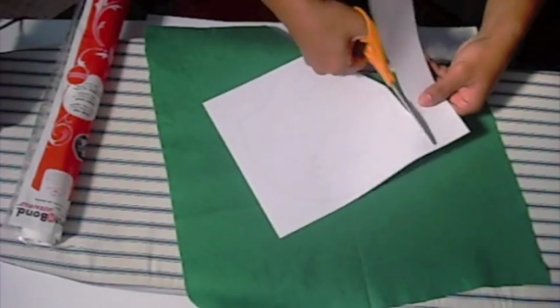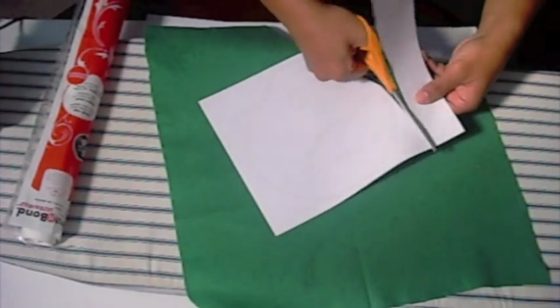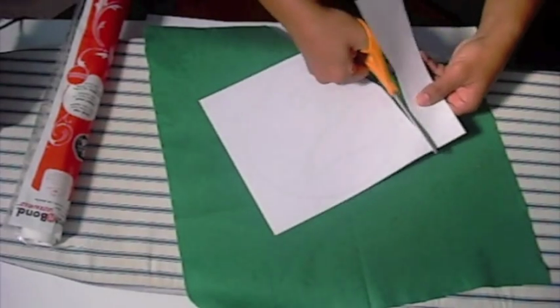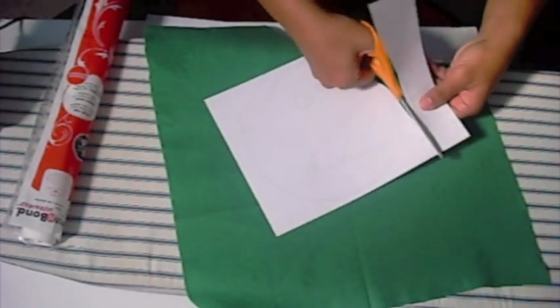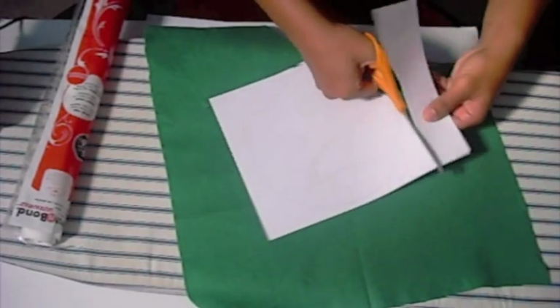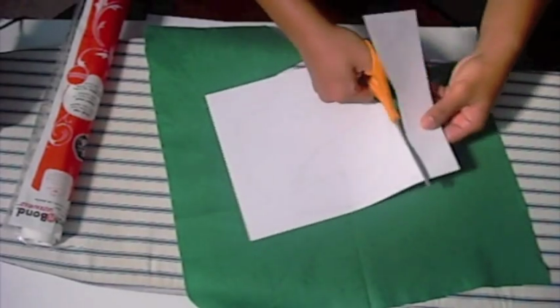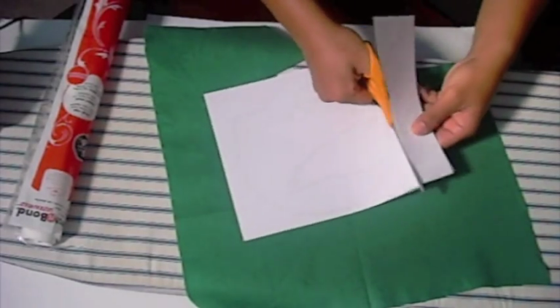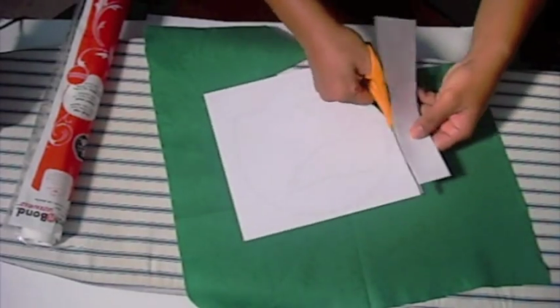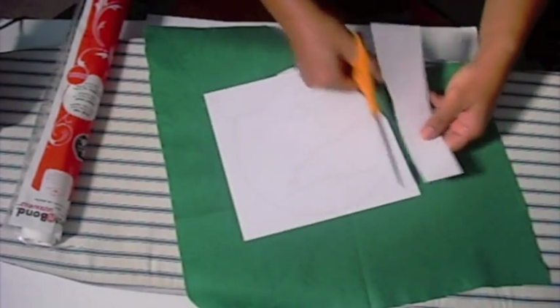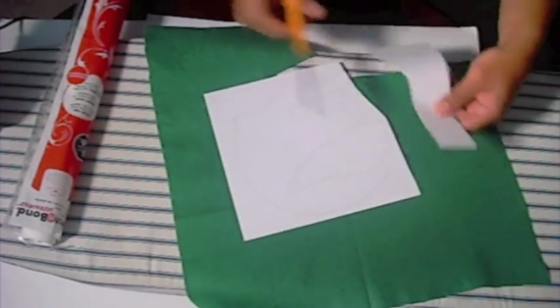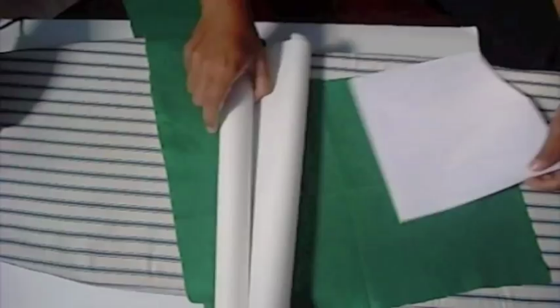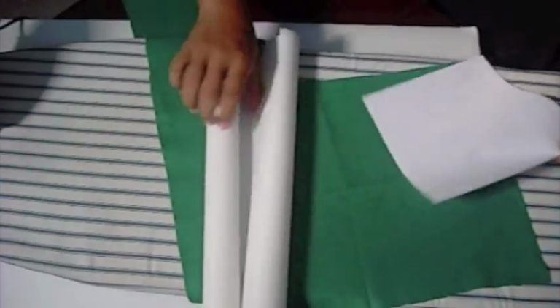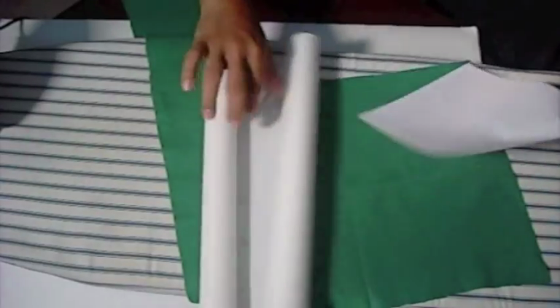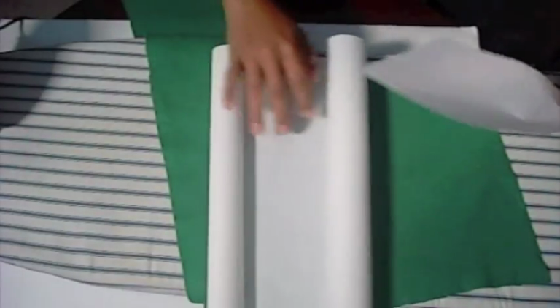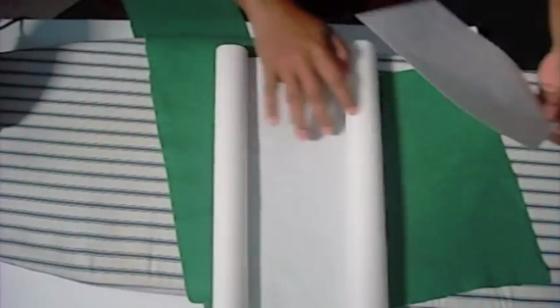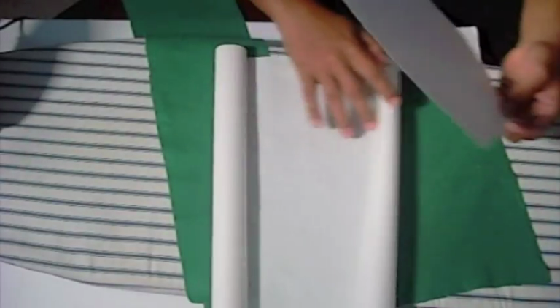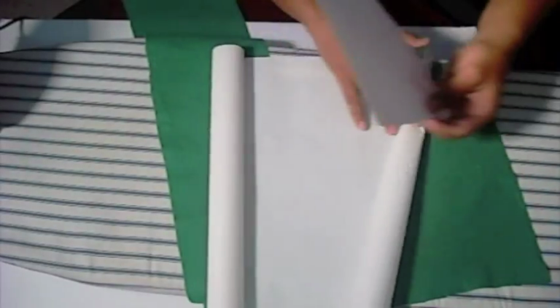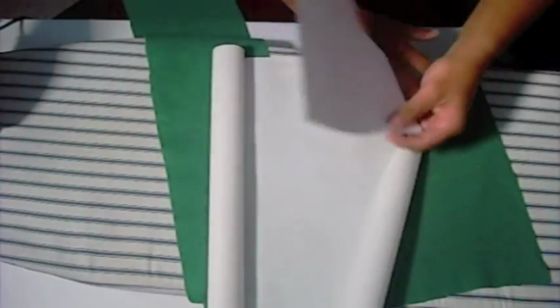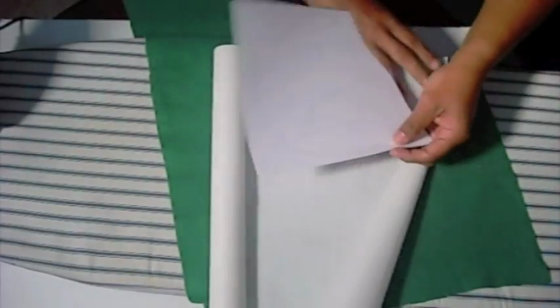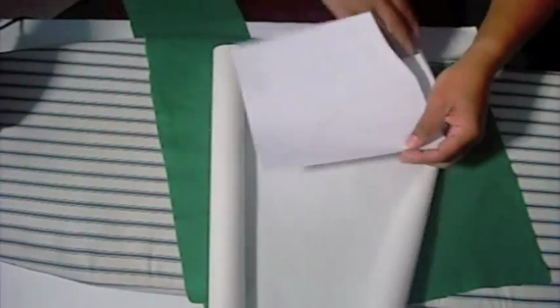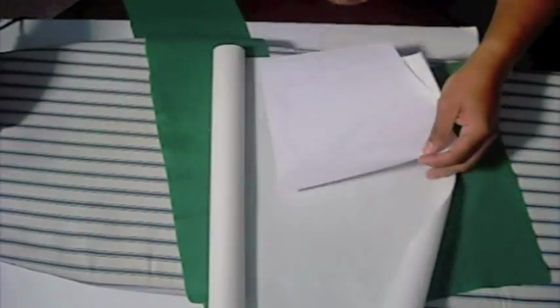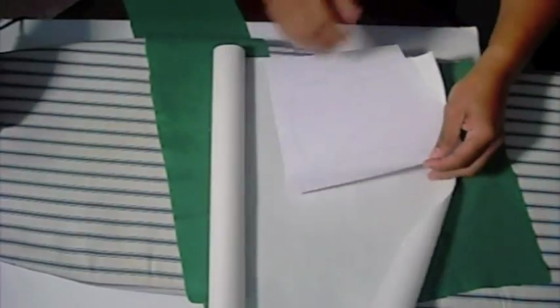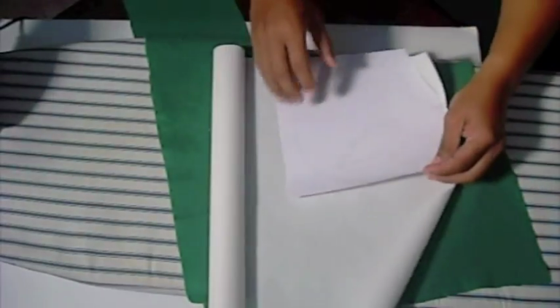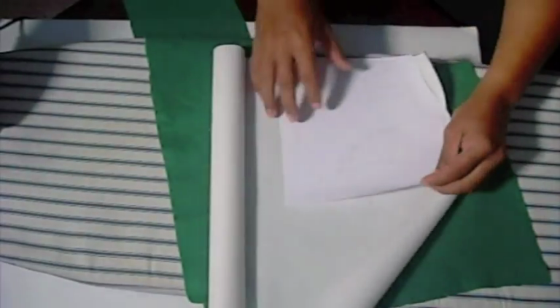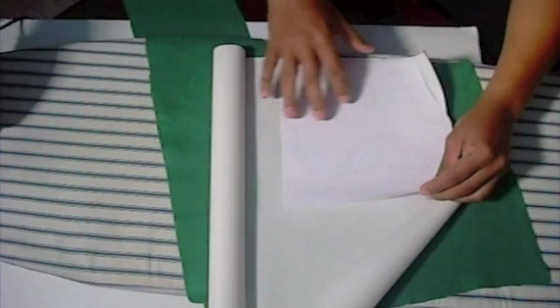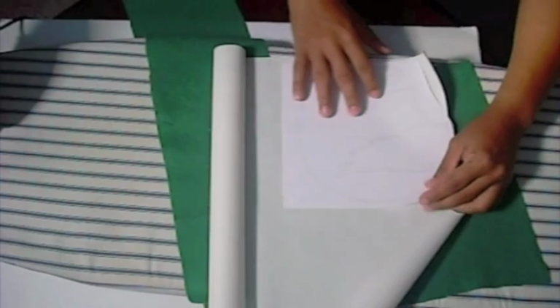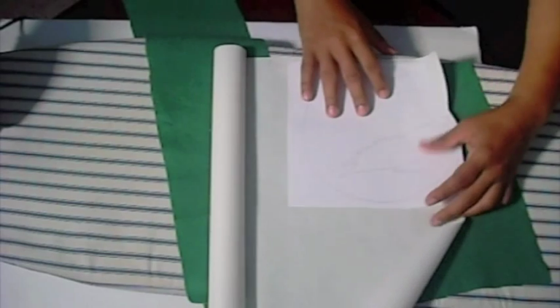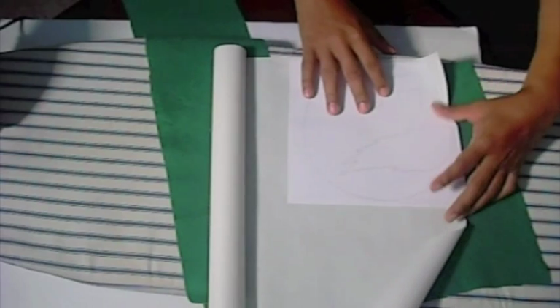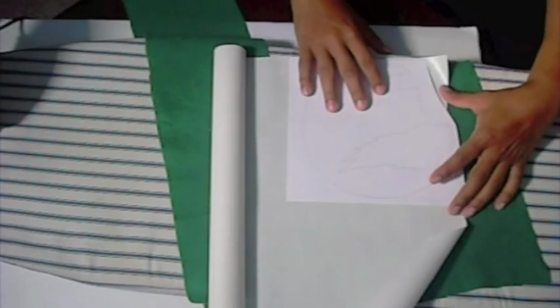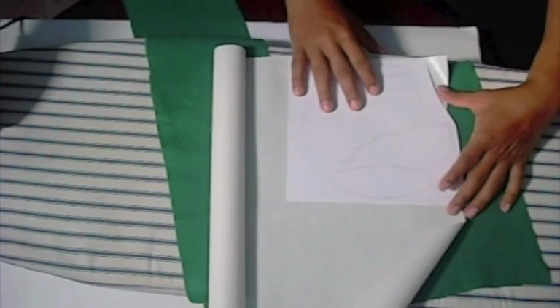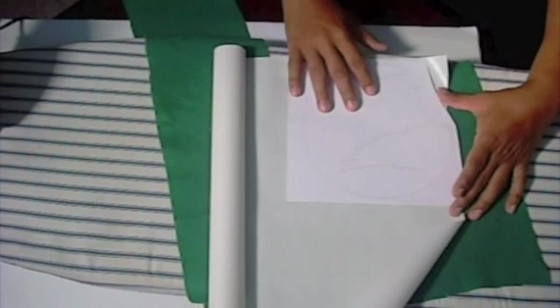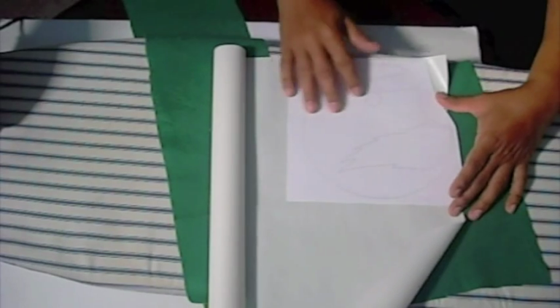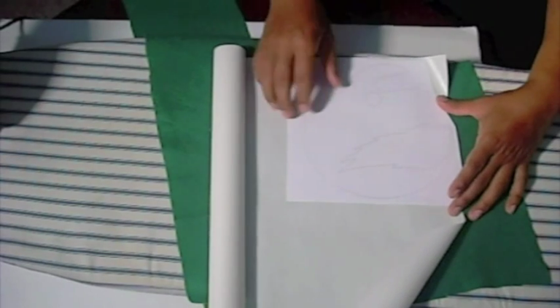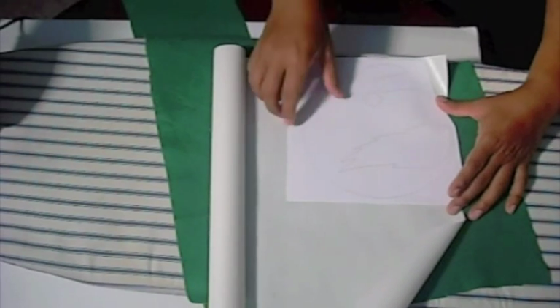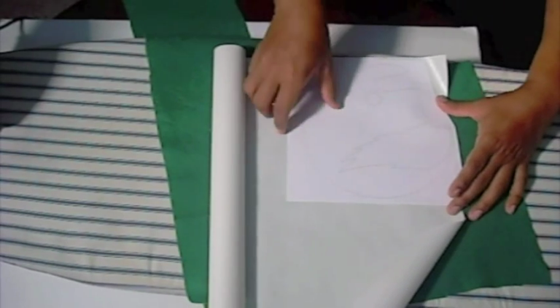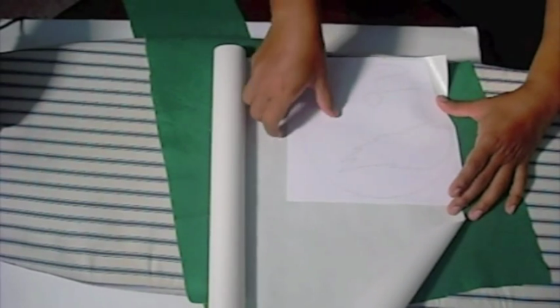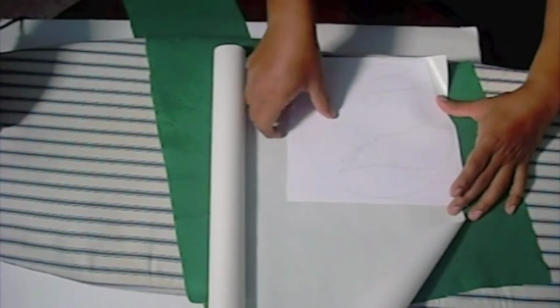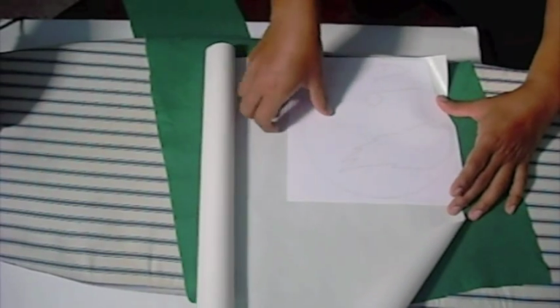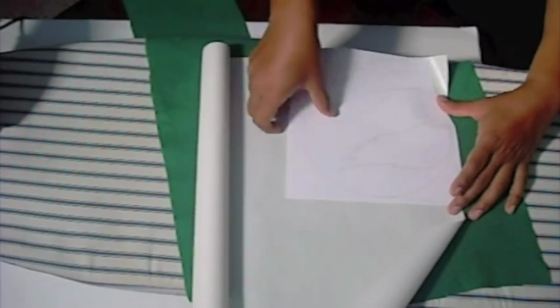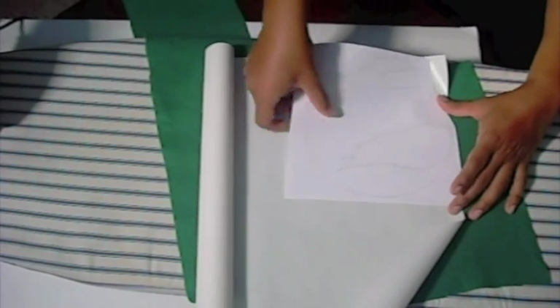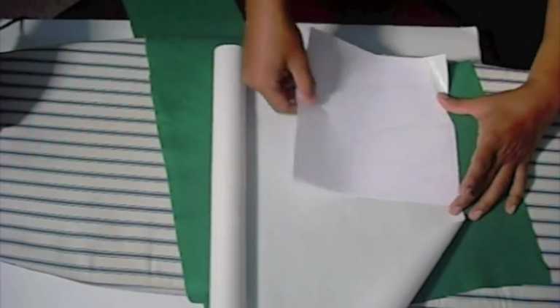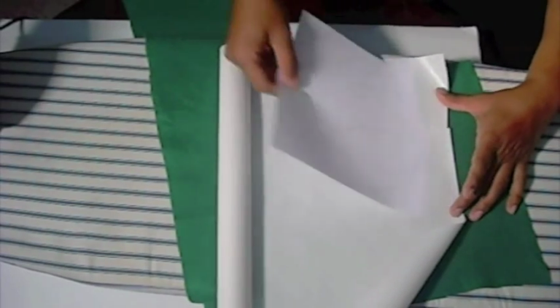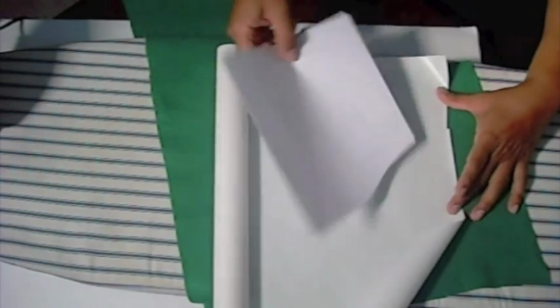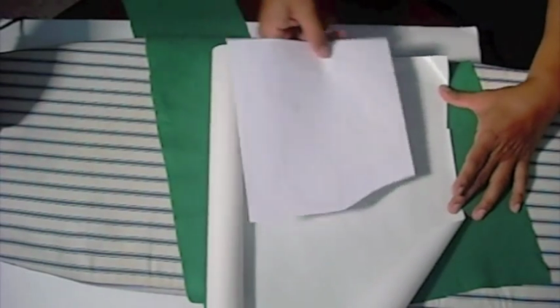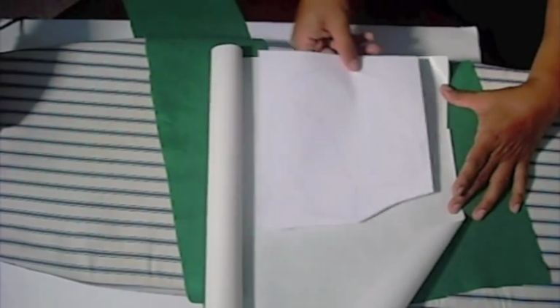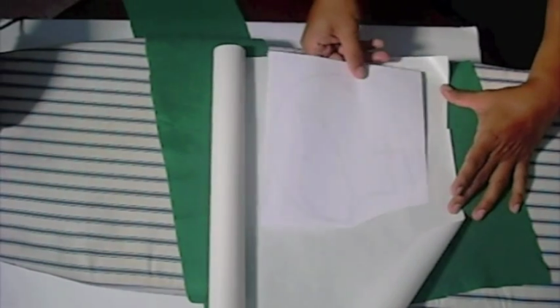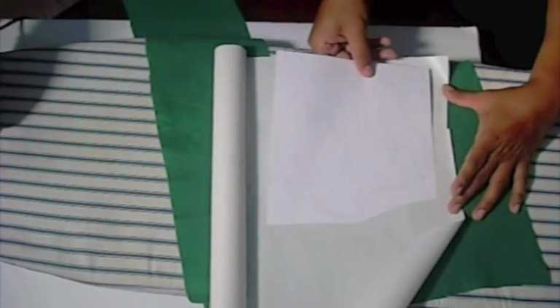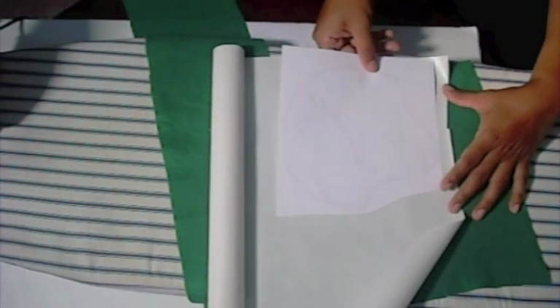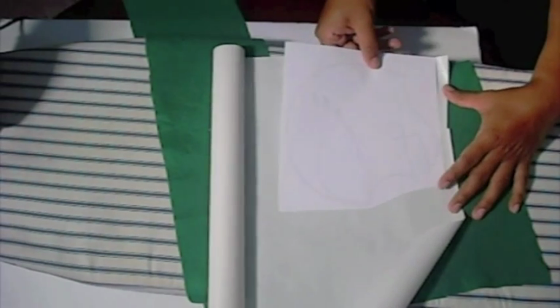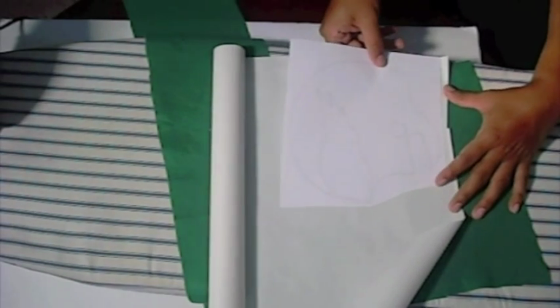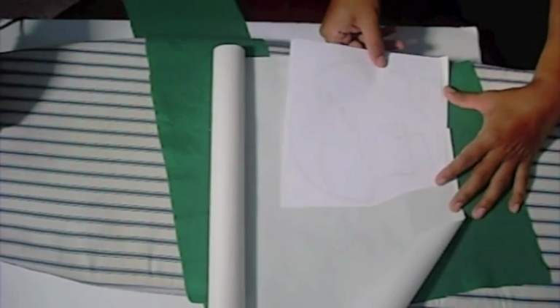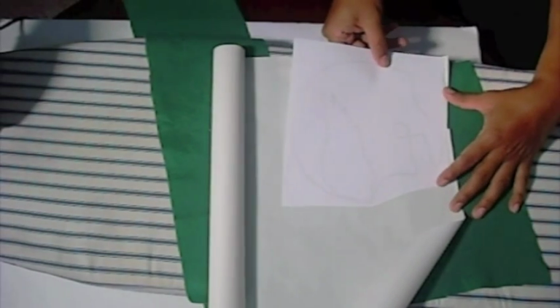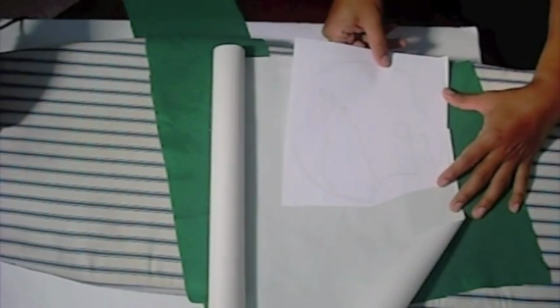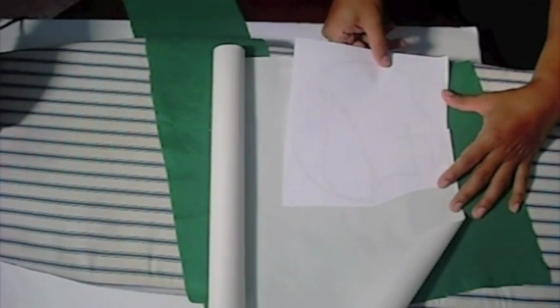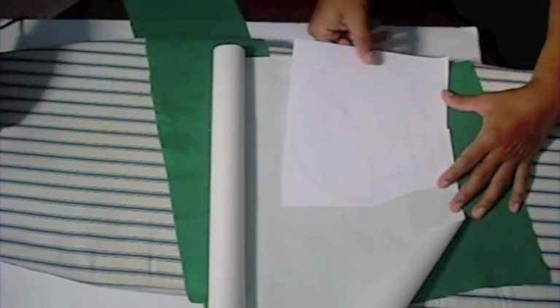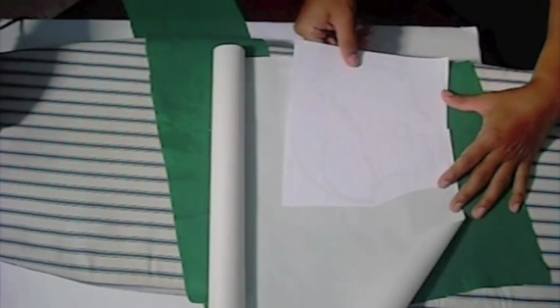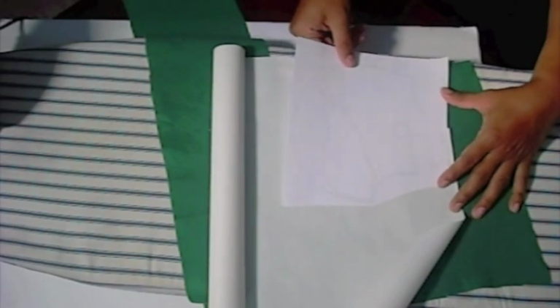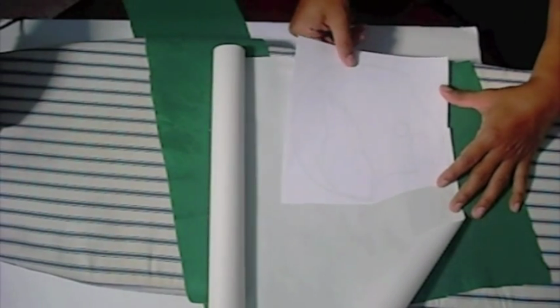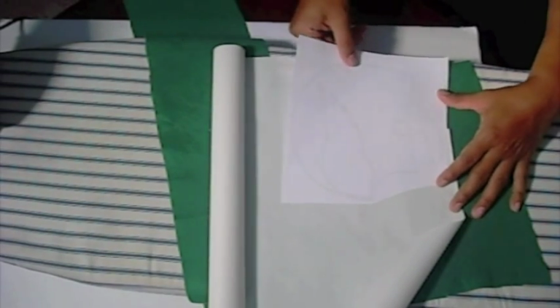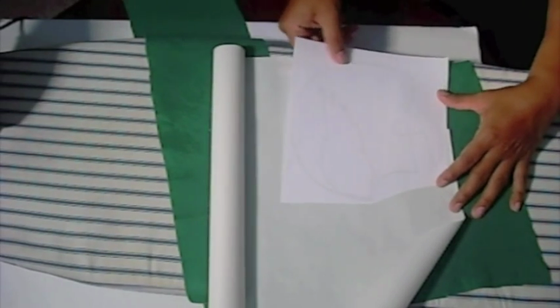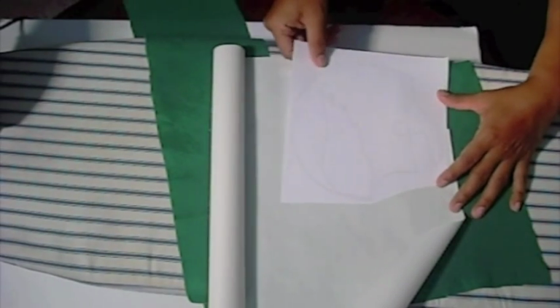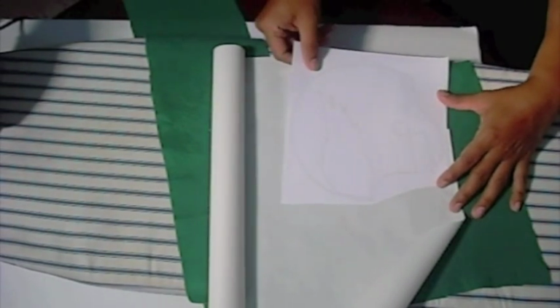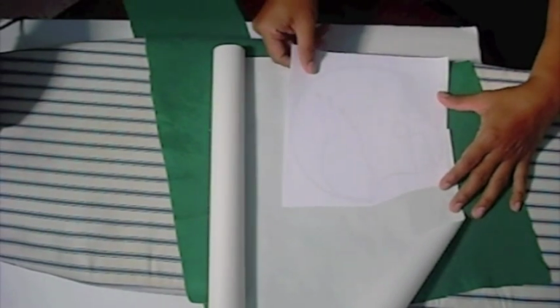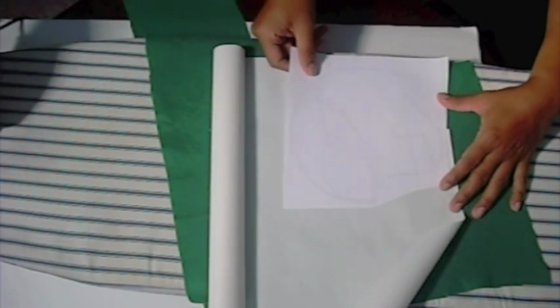Cut out the helmet, face mask, and lettering you've printed, and use them as a guide when cutting out your felt and heat and bond.